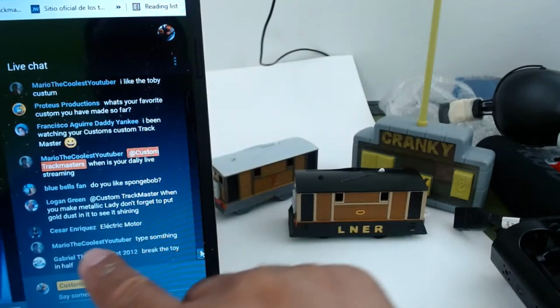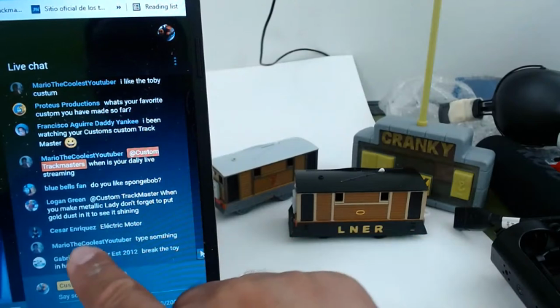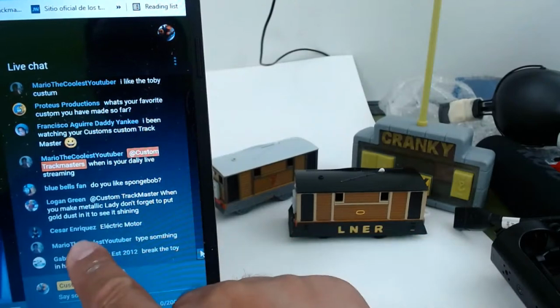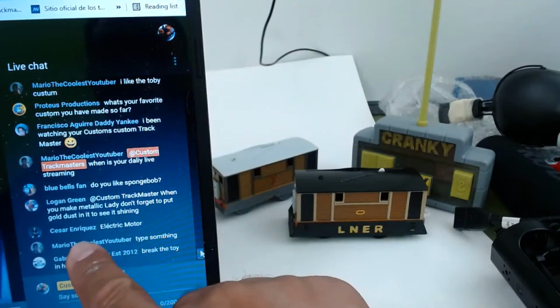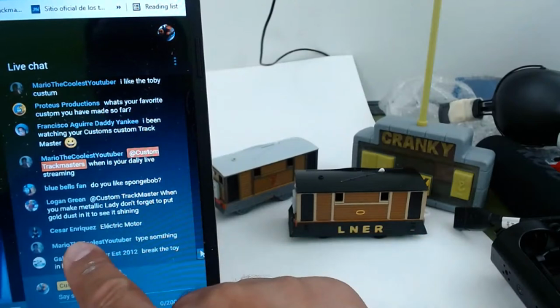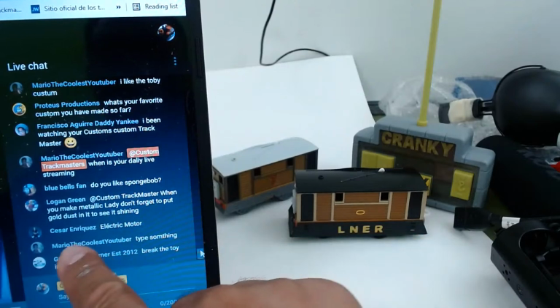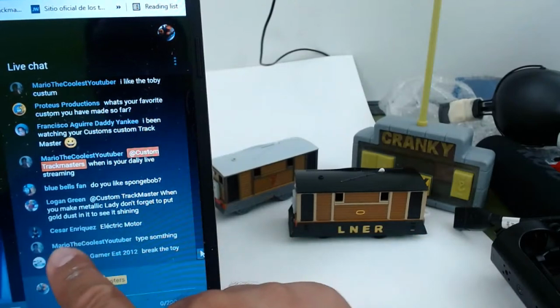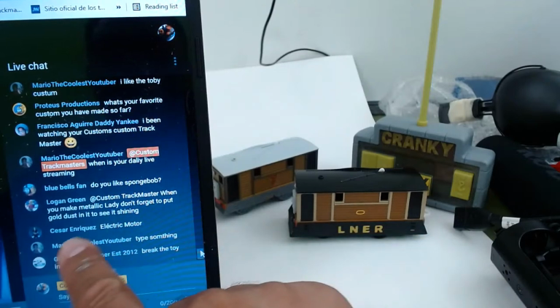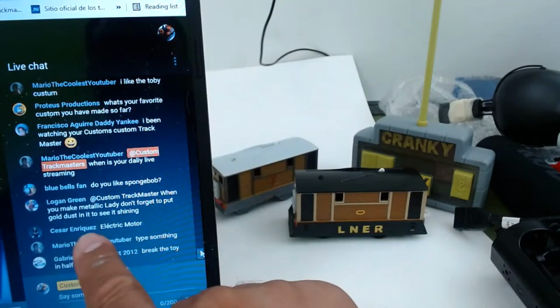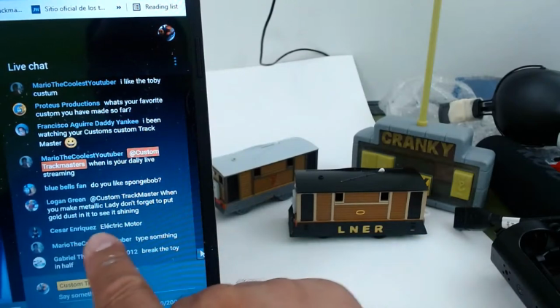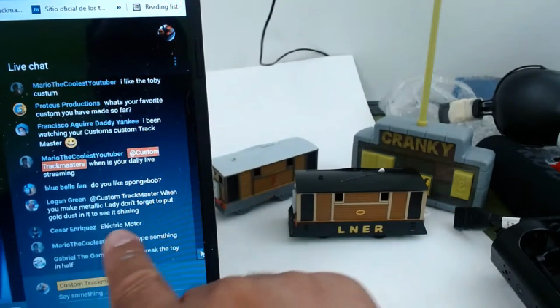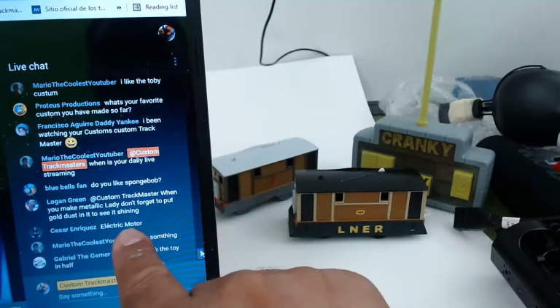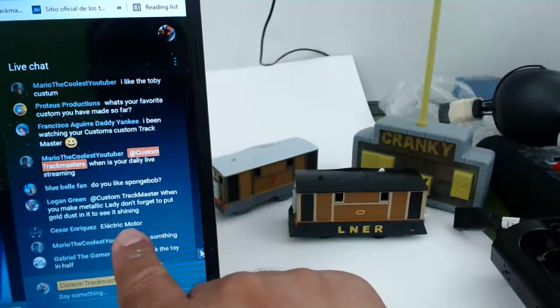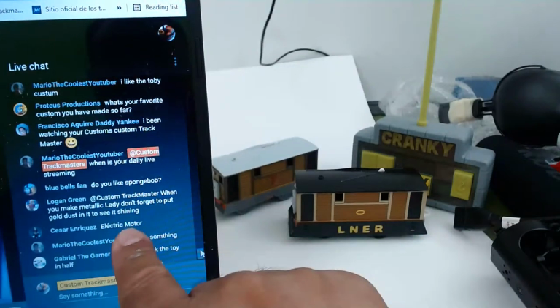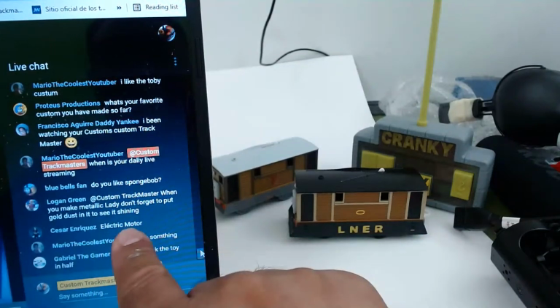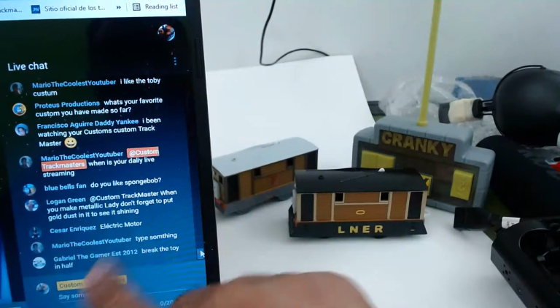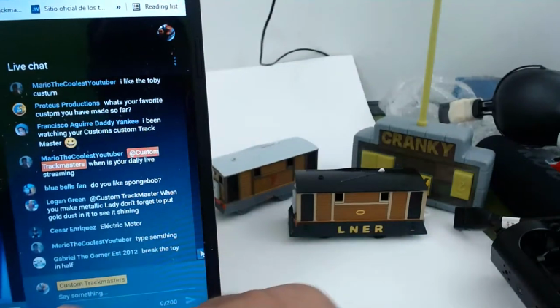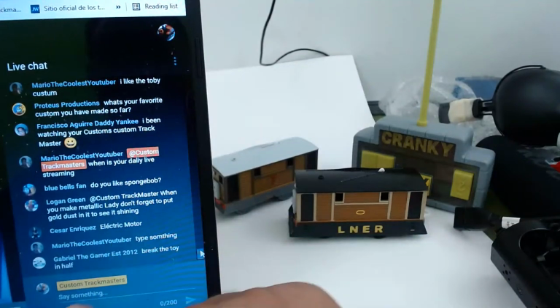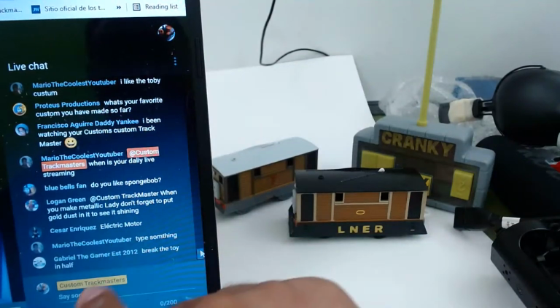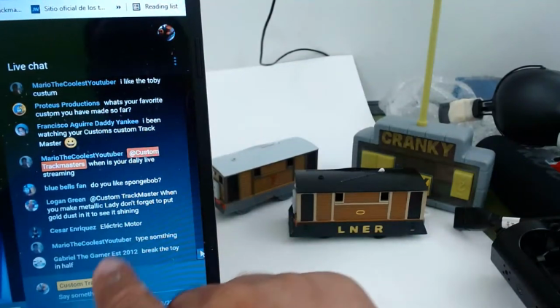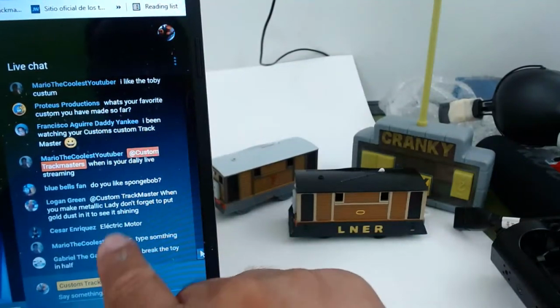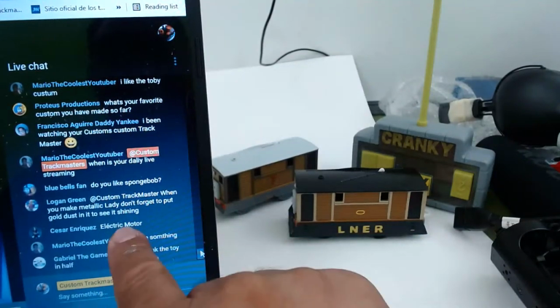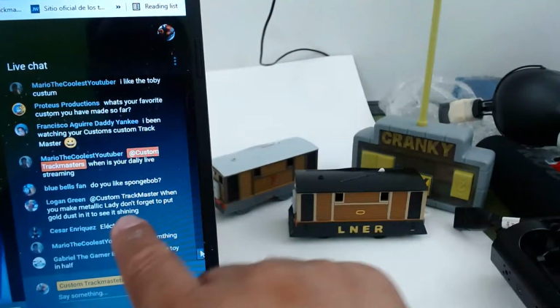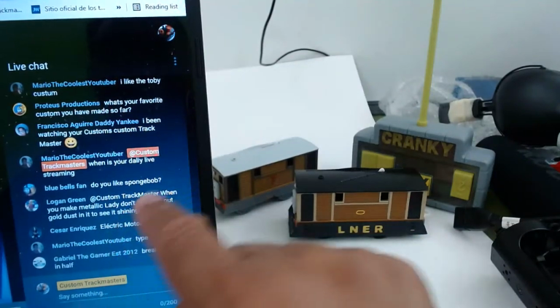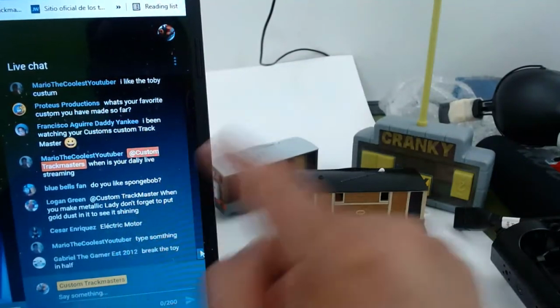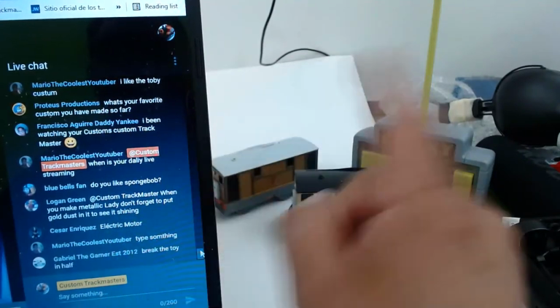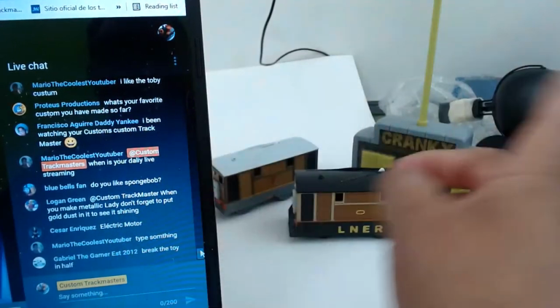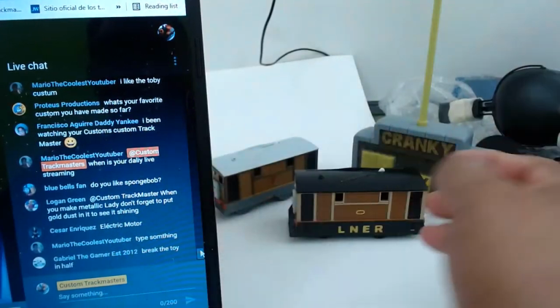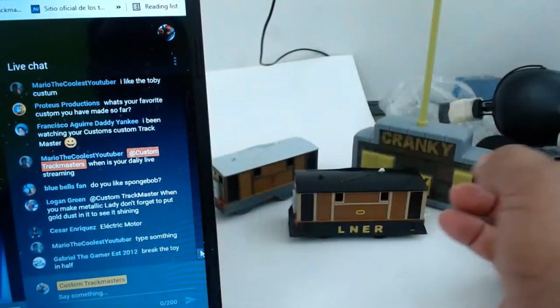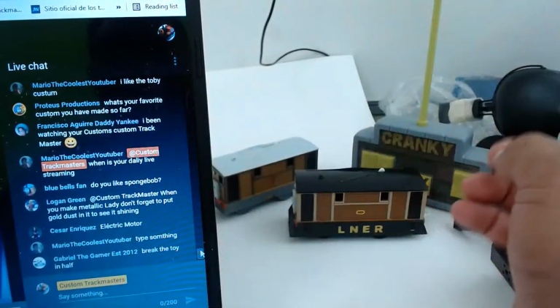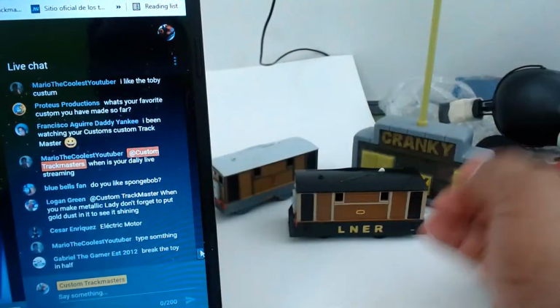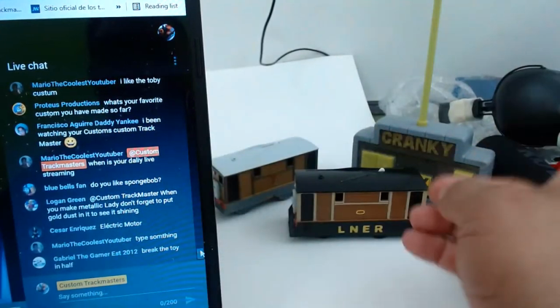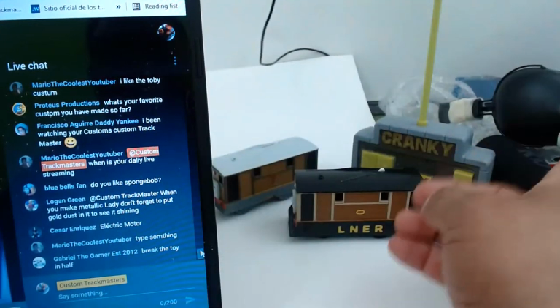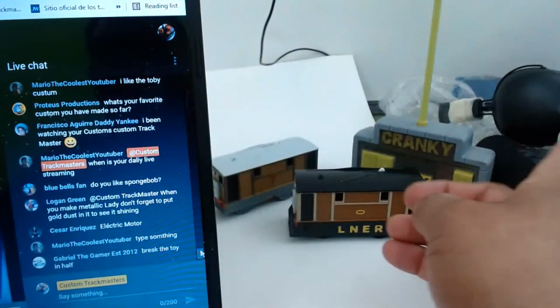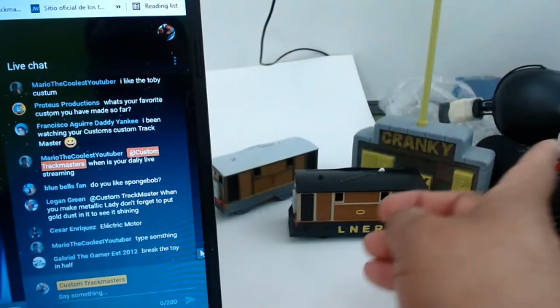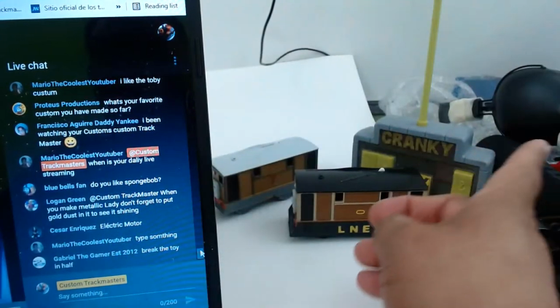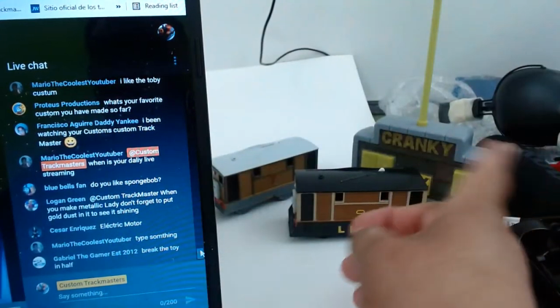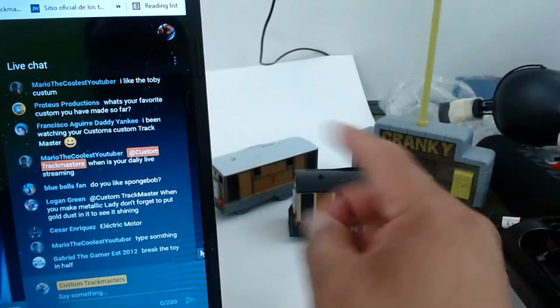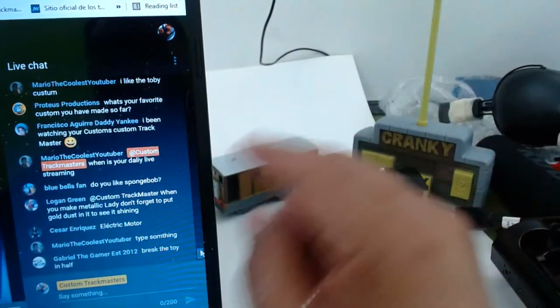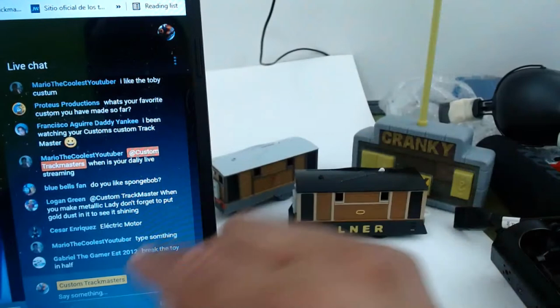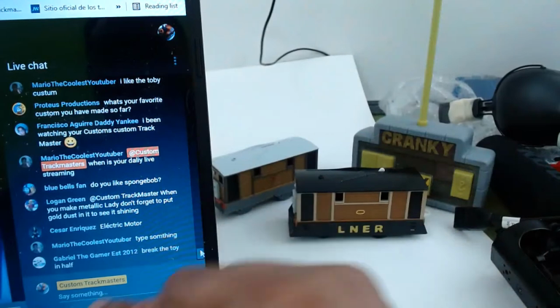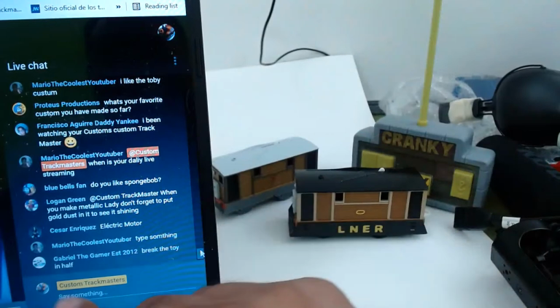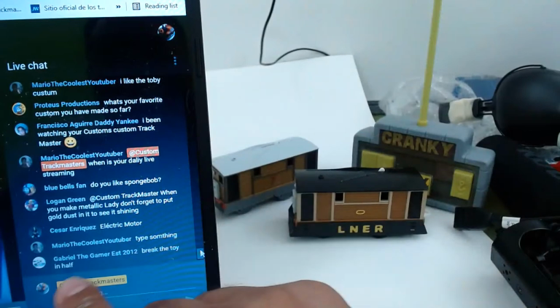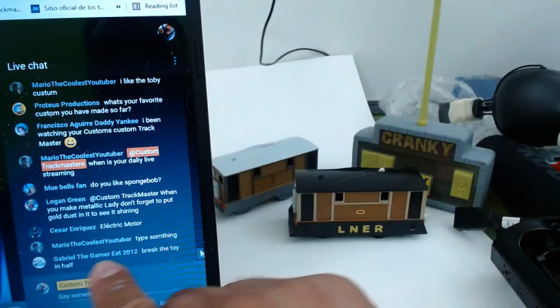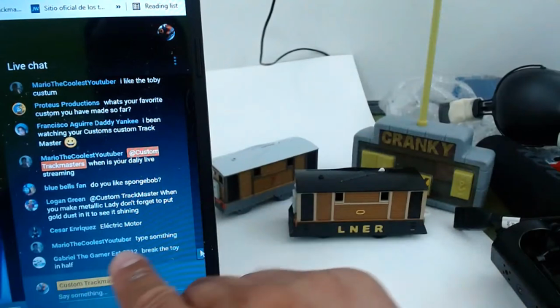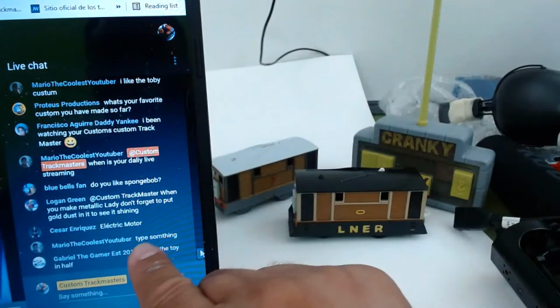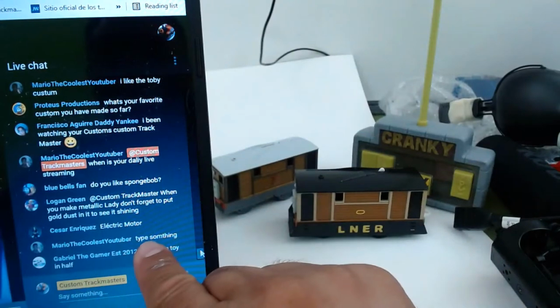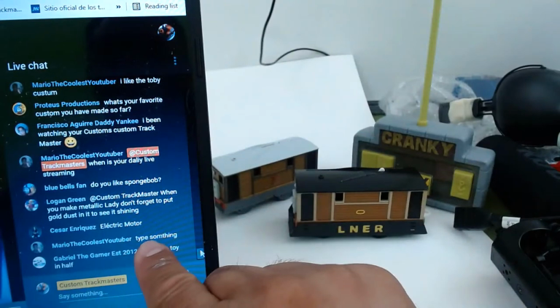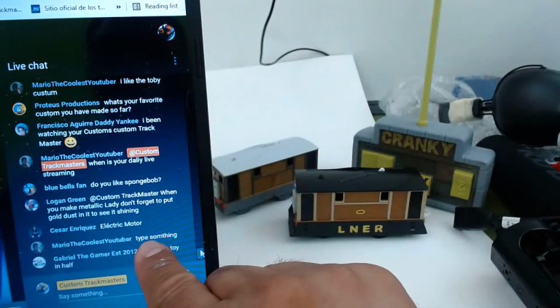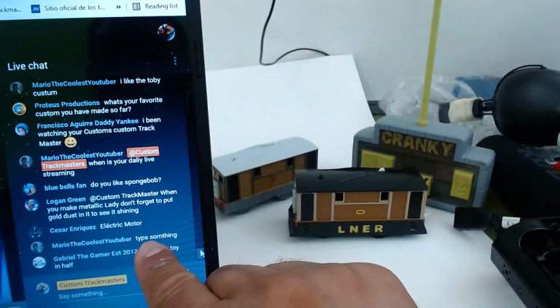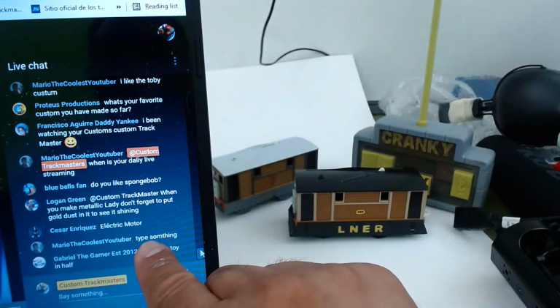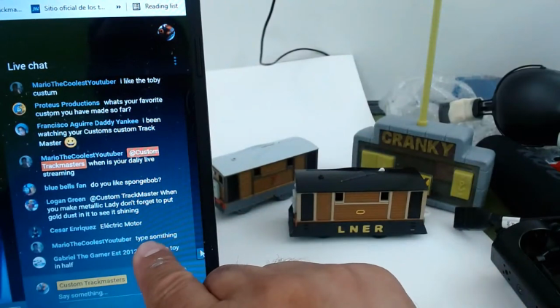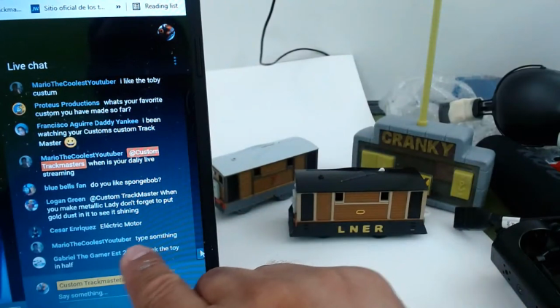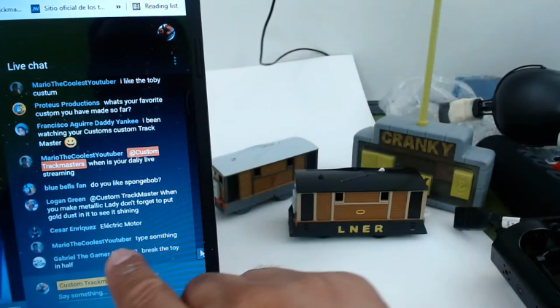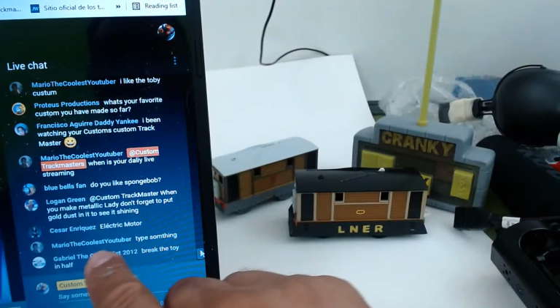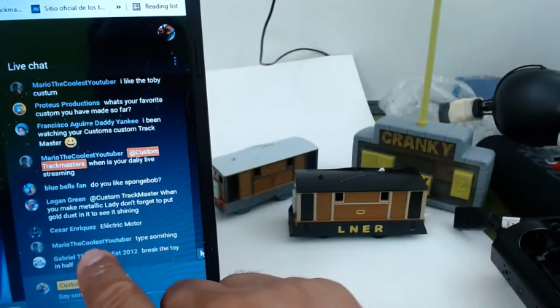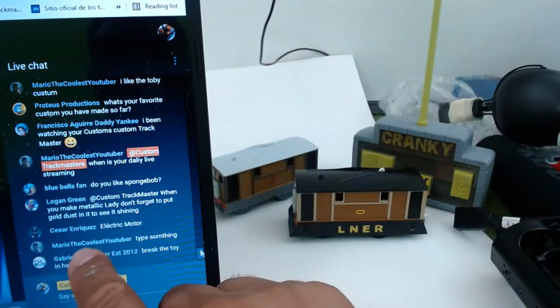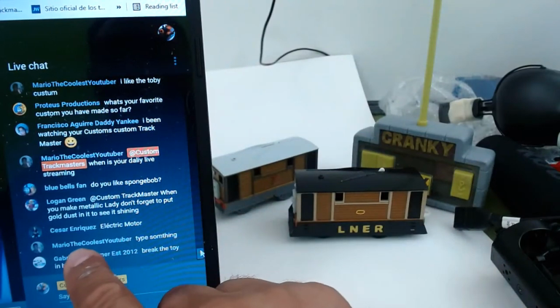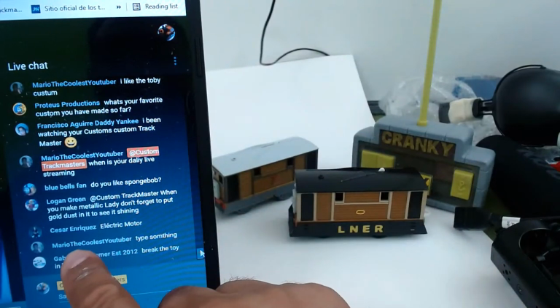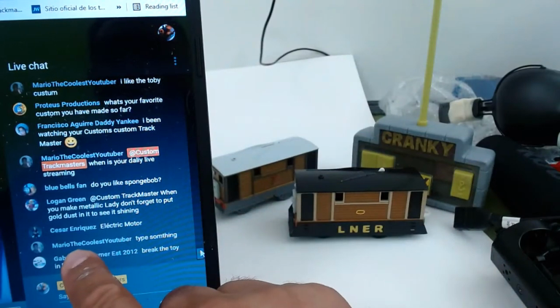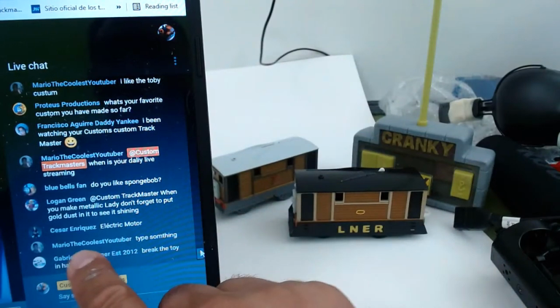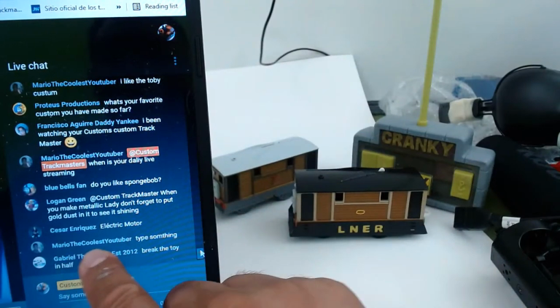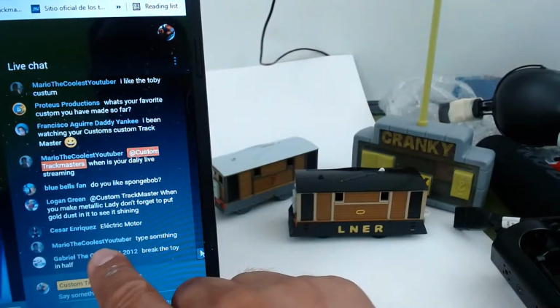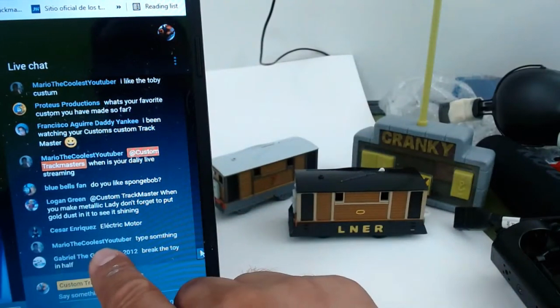Yes, the electric motor is not working on that Thomas.